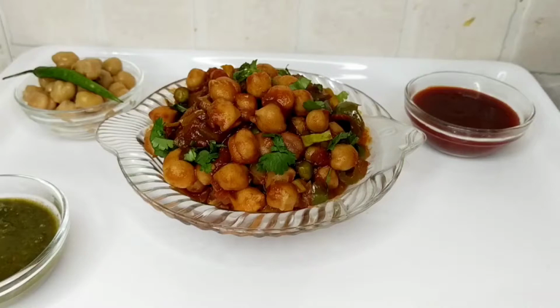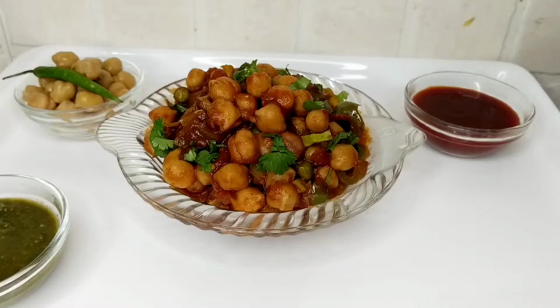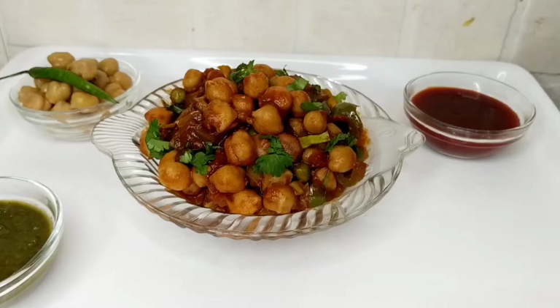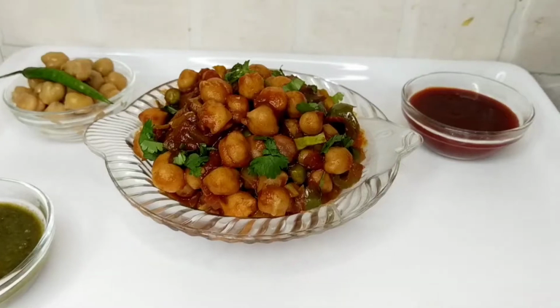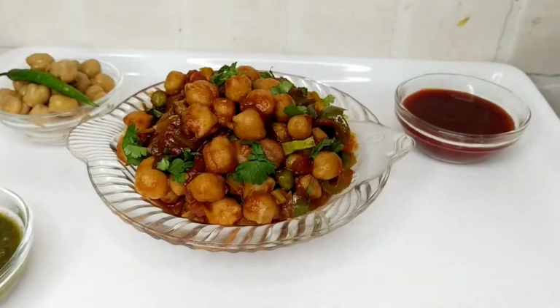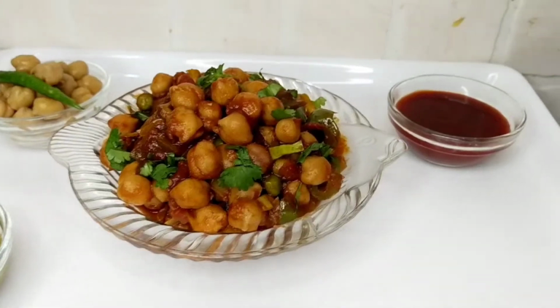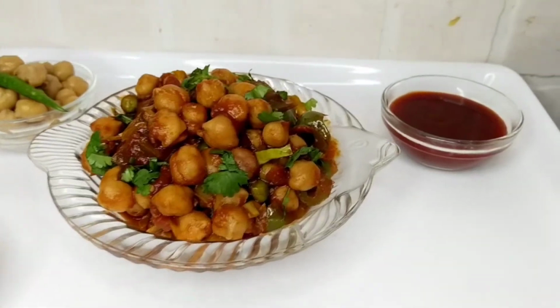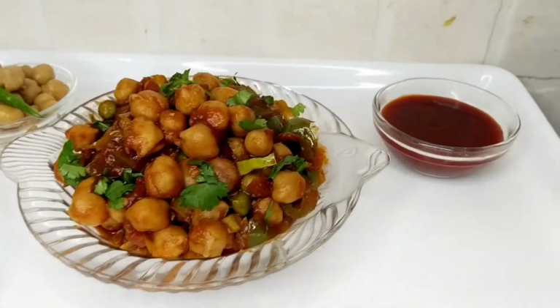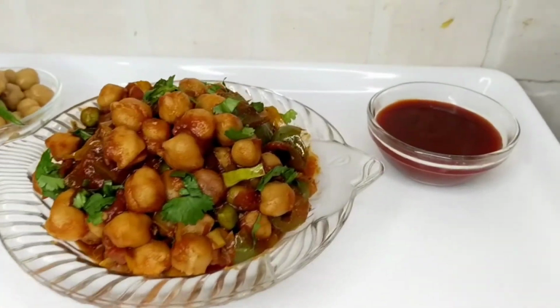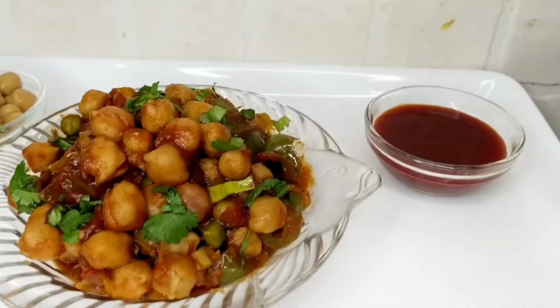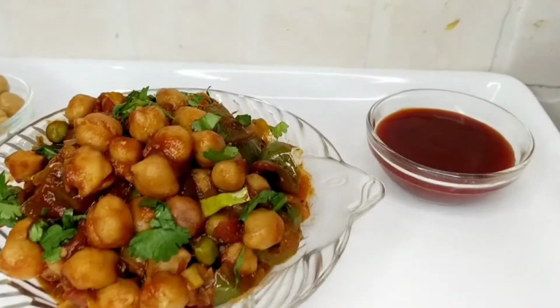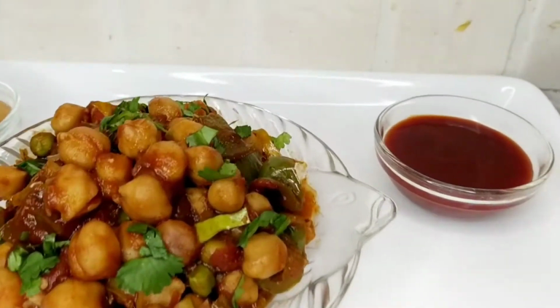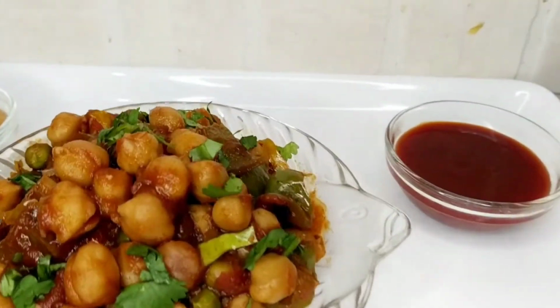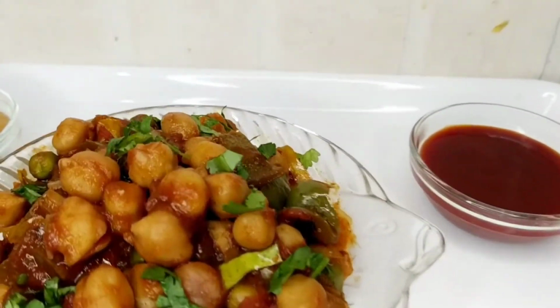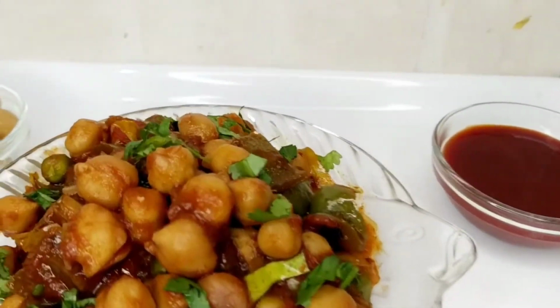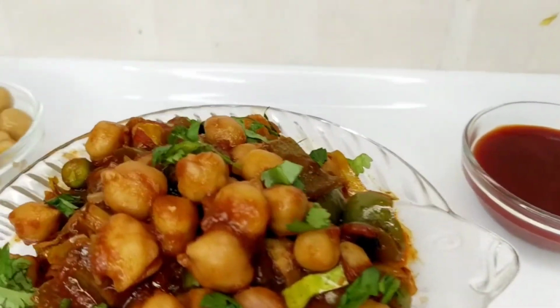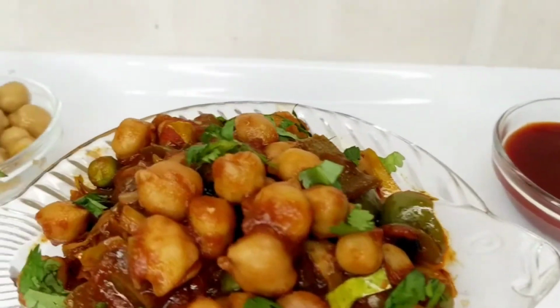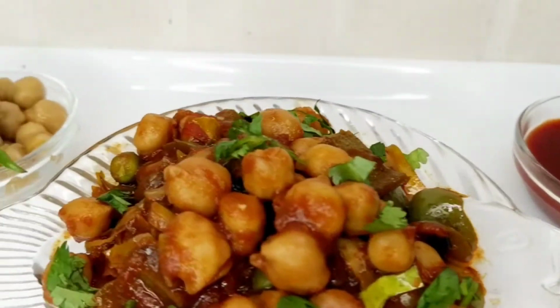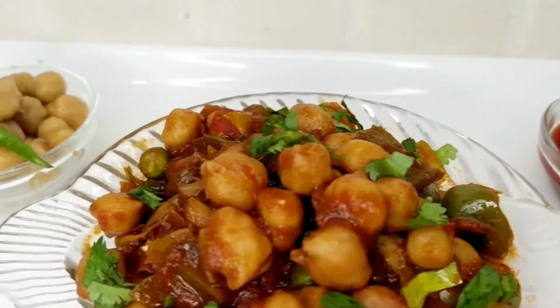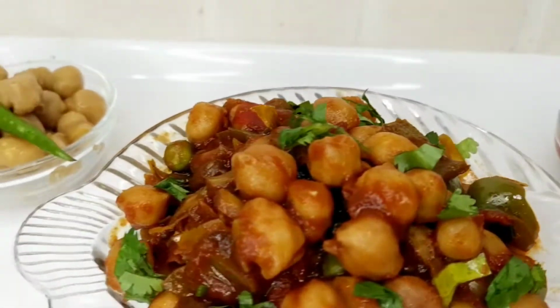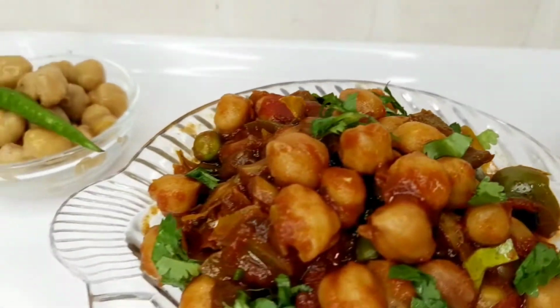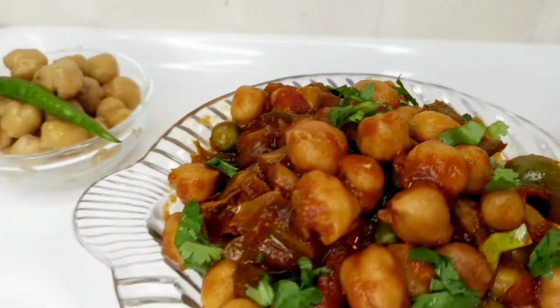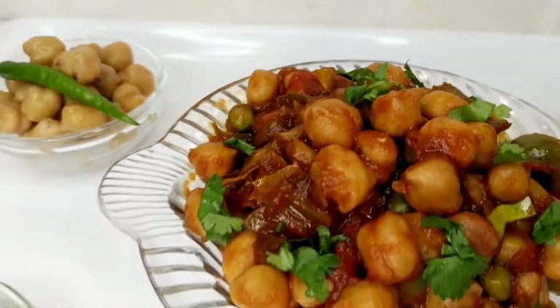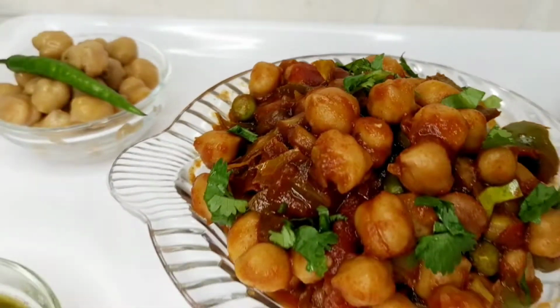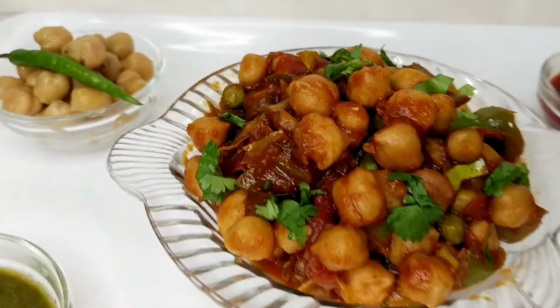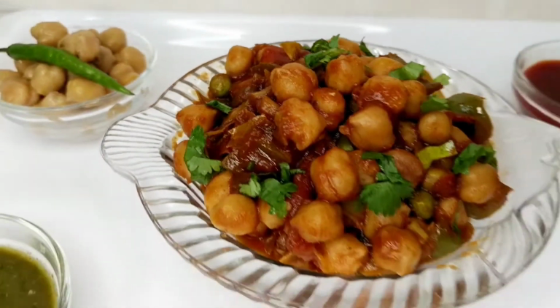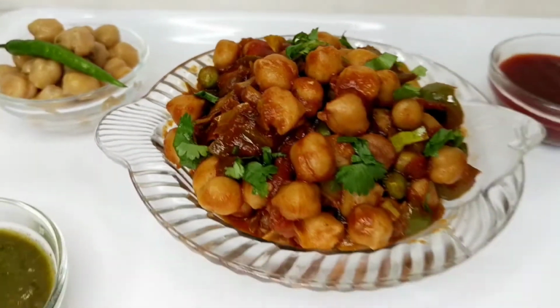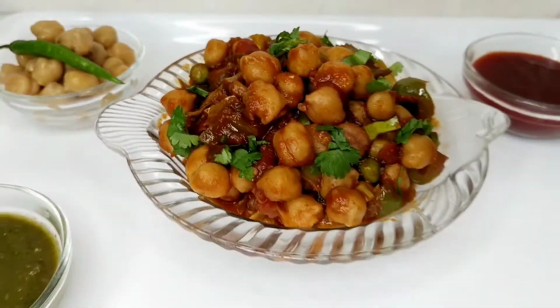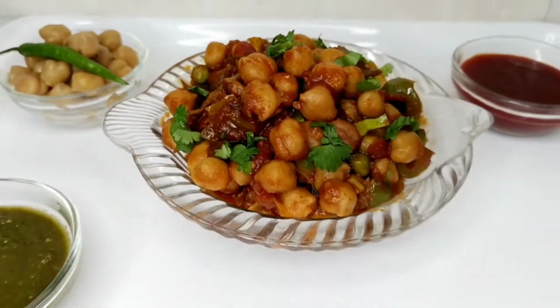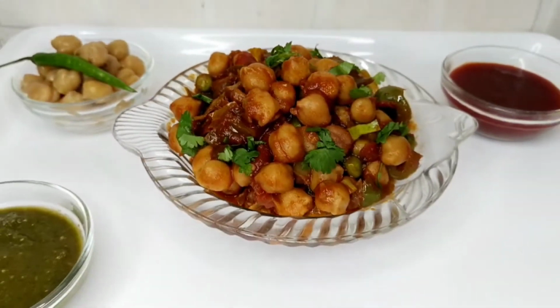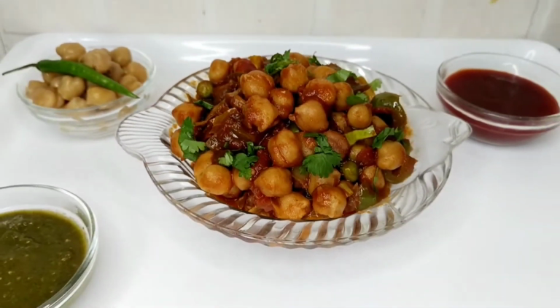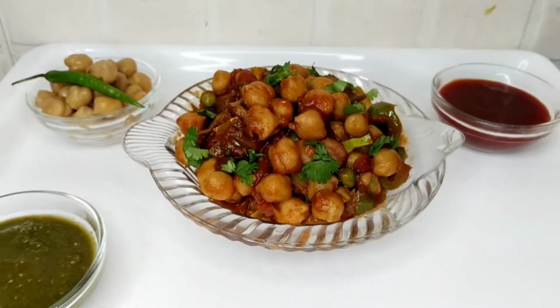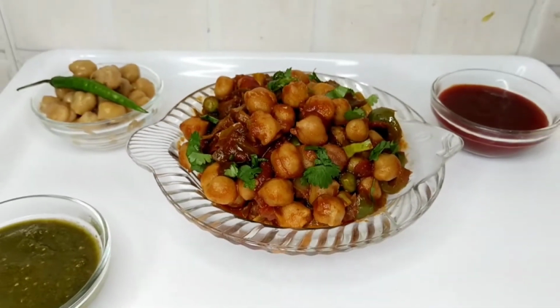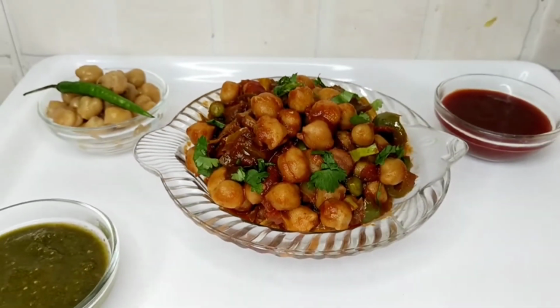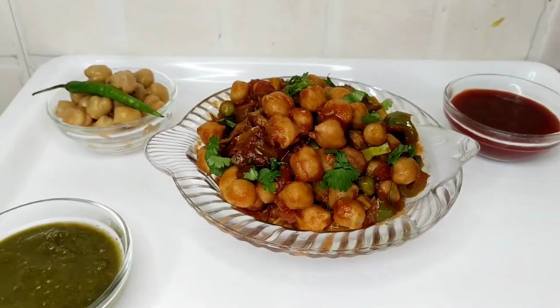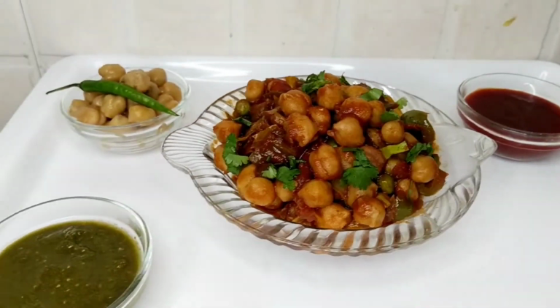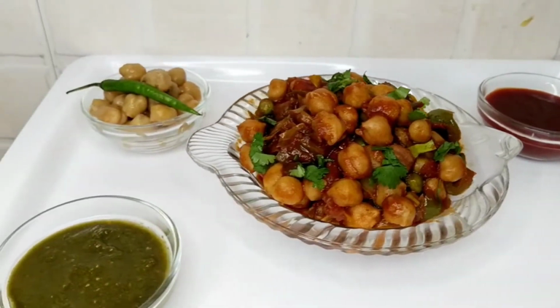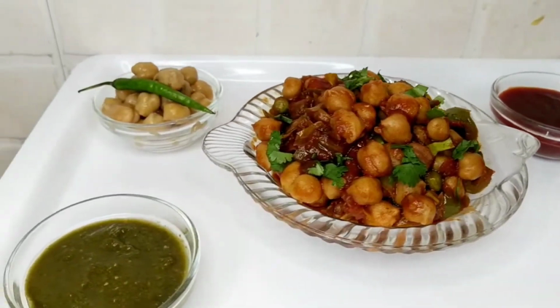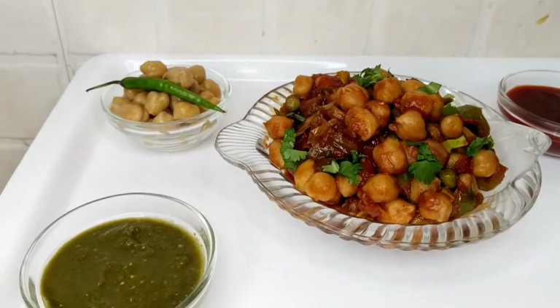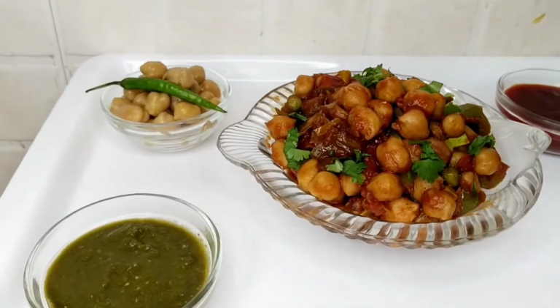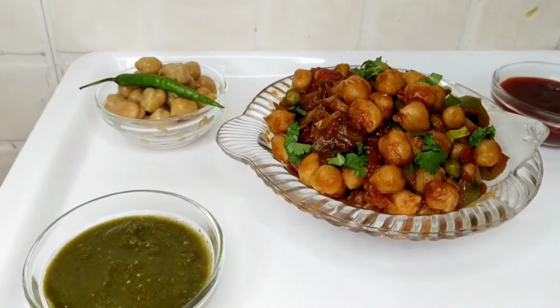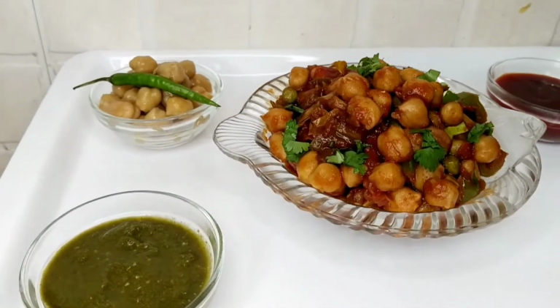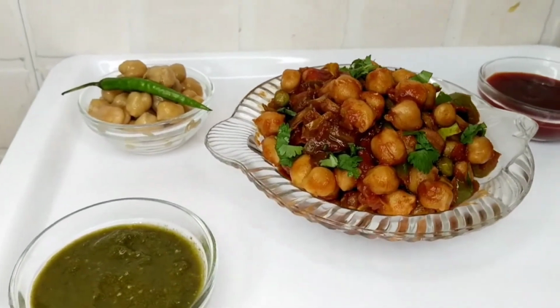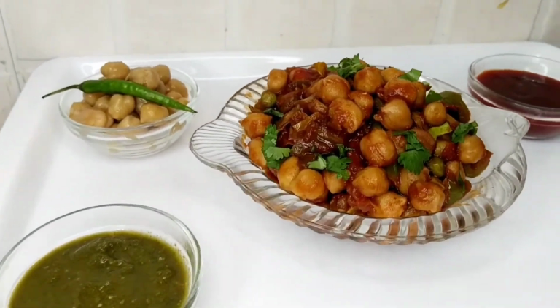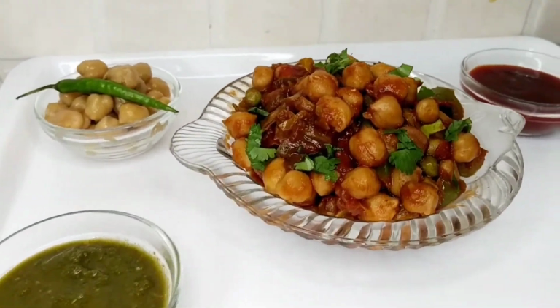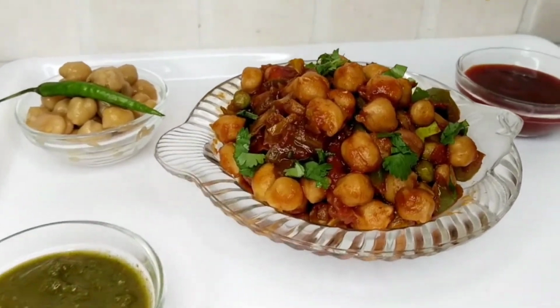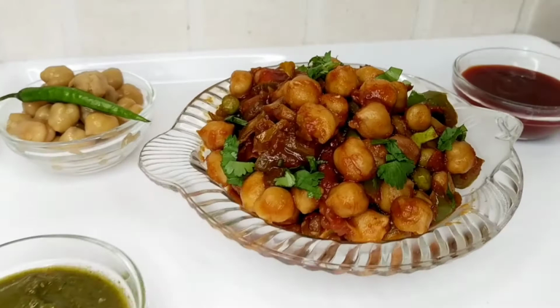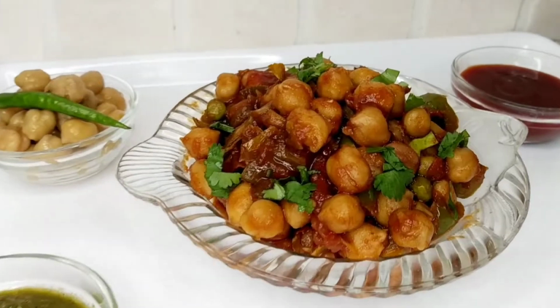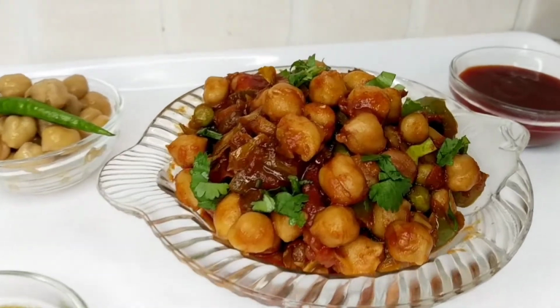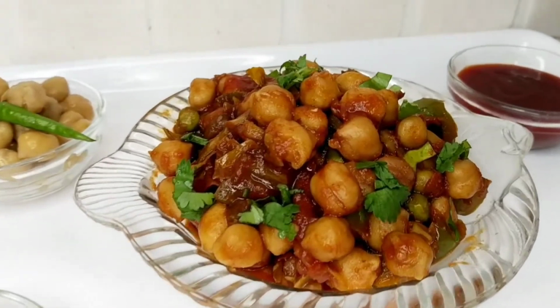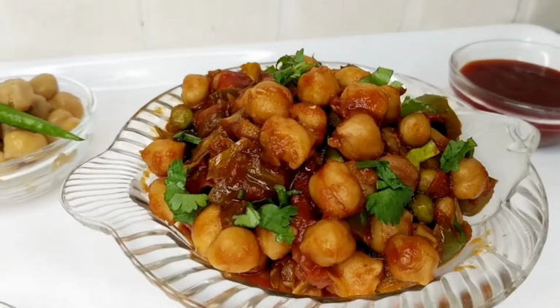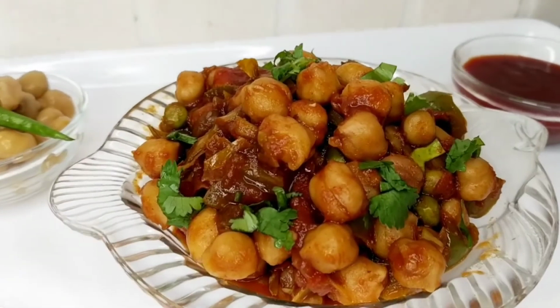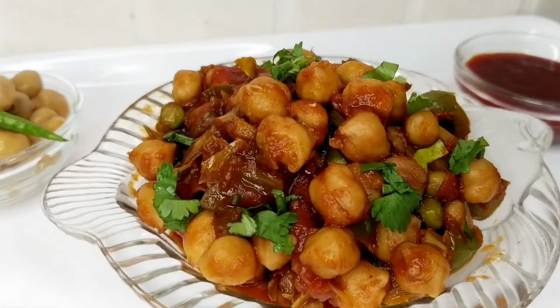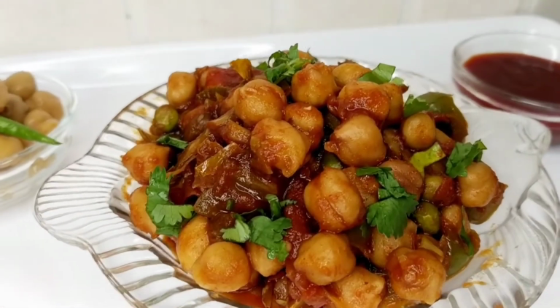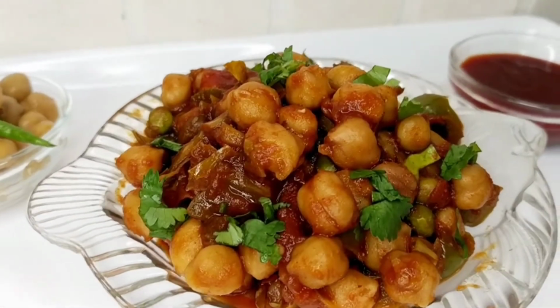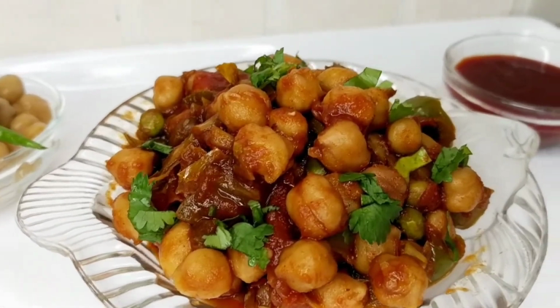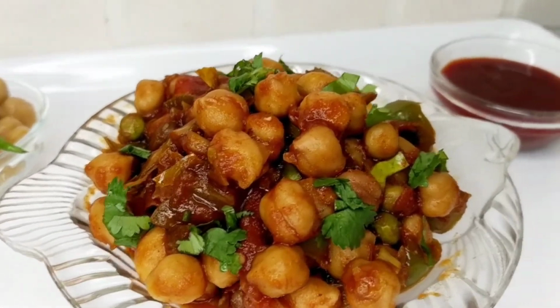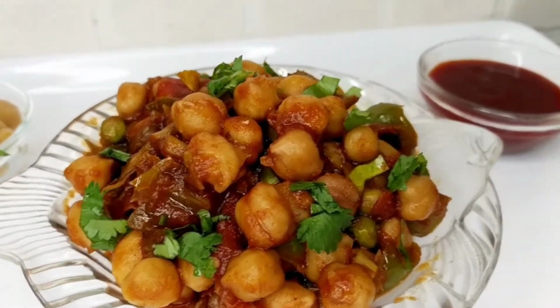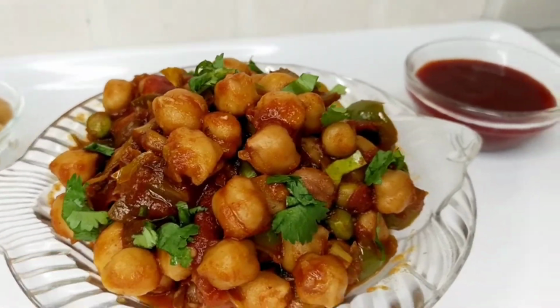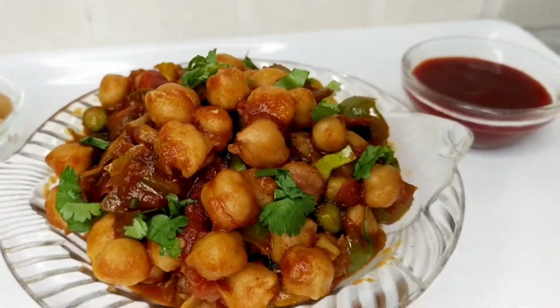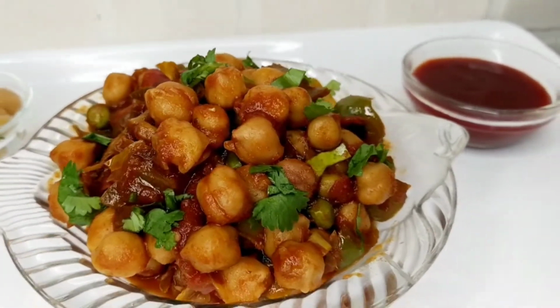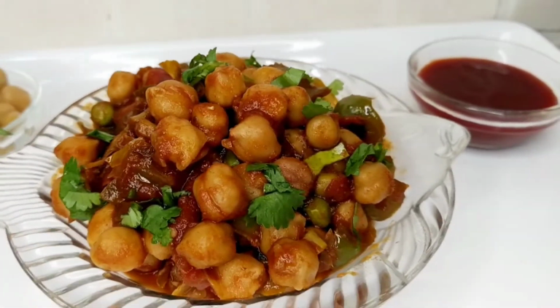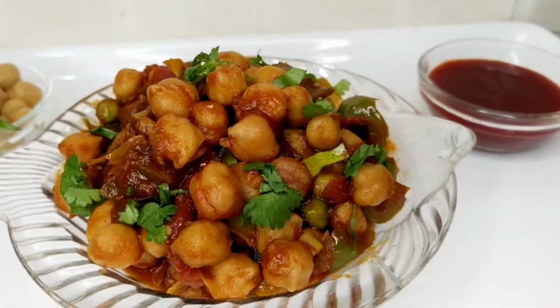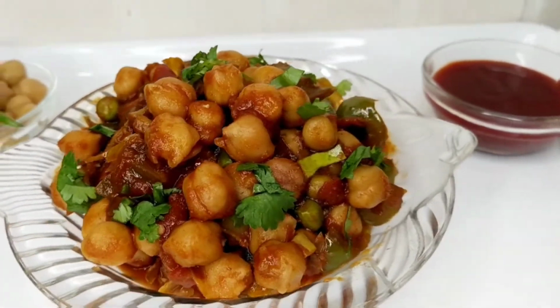Guys, welcome back to my channel. Today I am going to take you through a very easy recipe. Let's get started with the video.